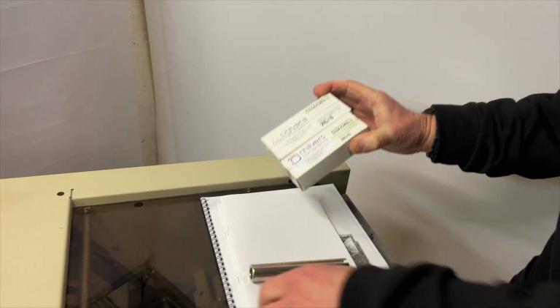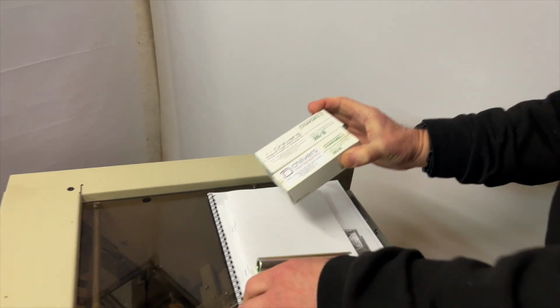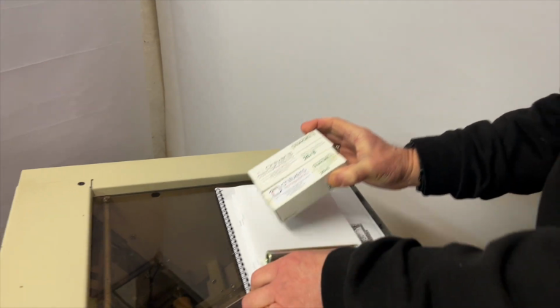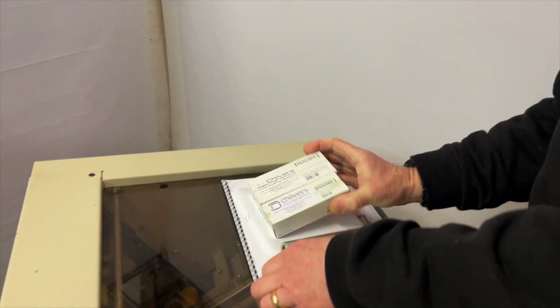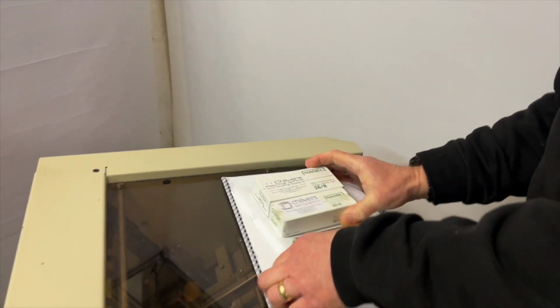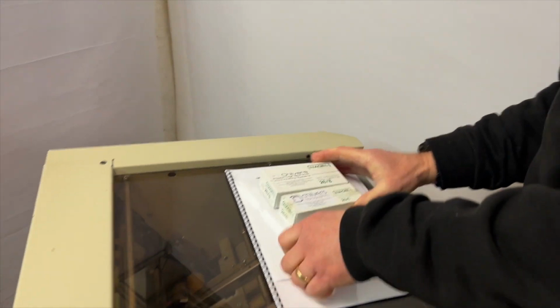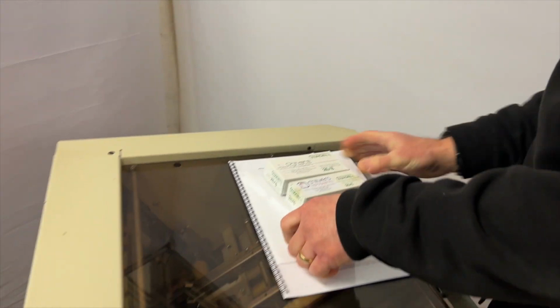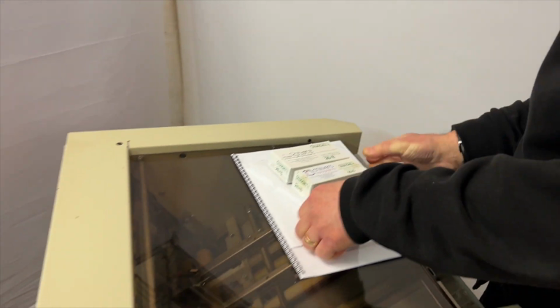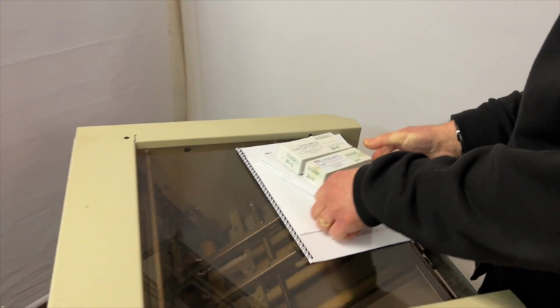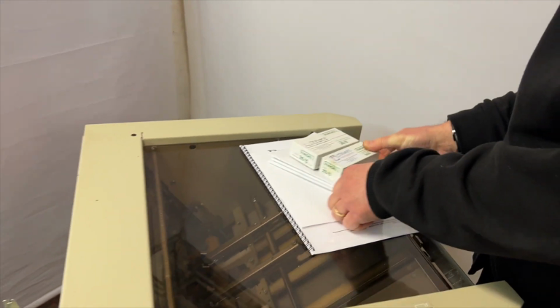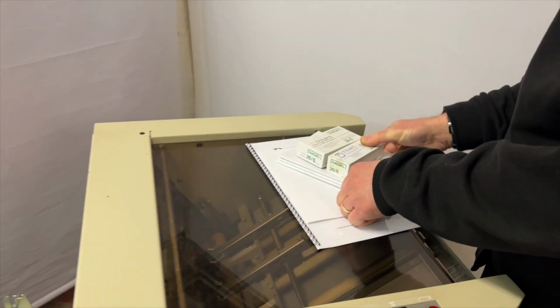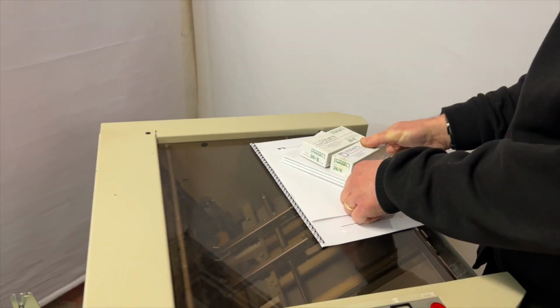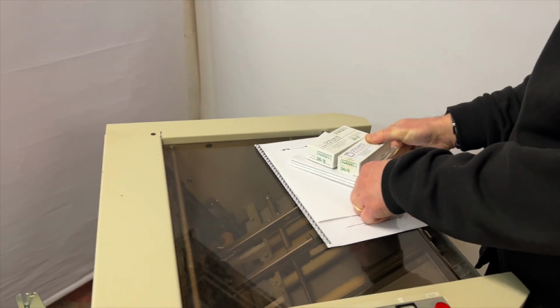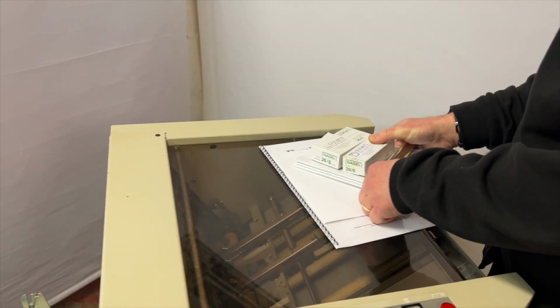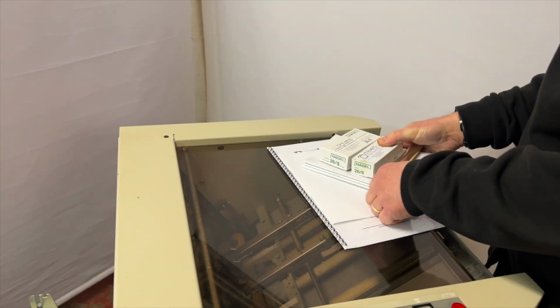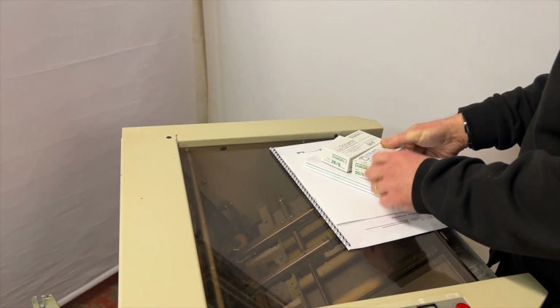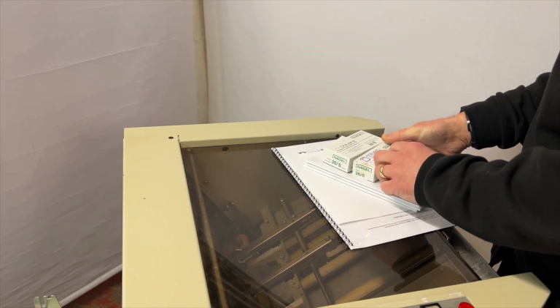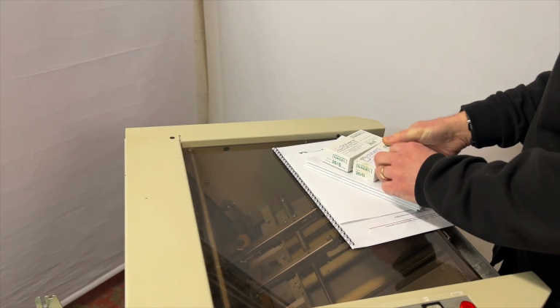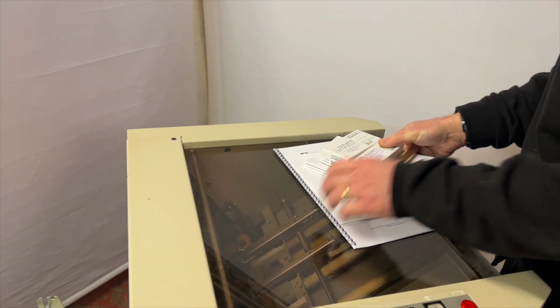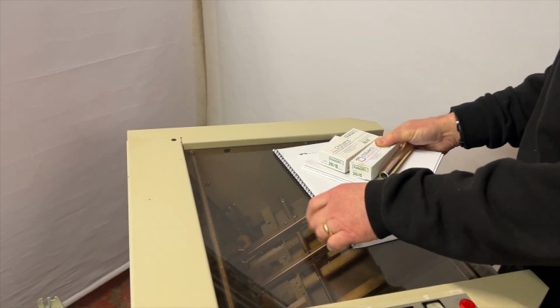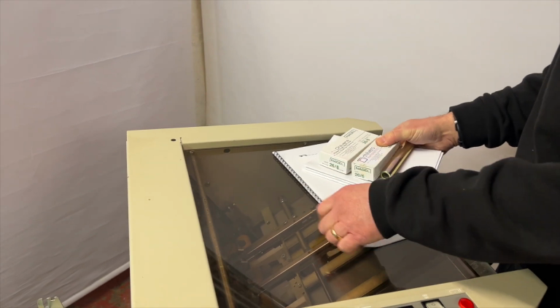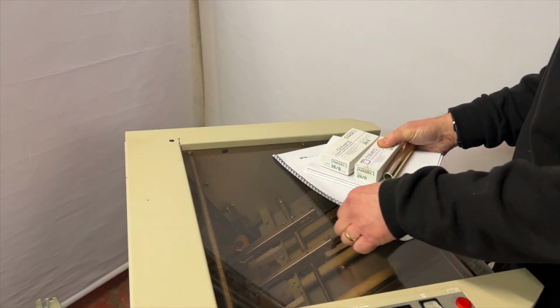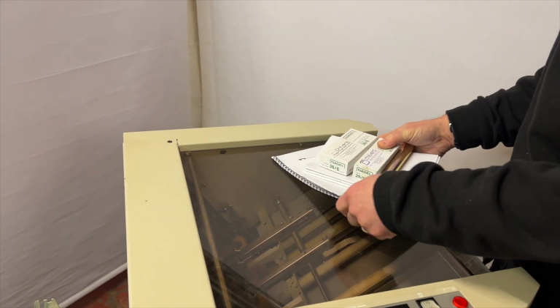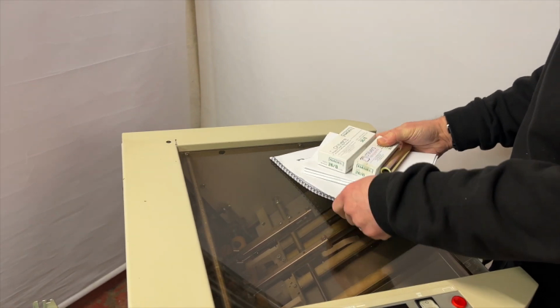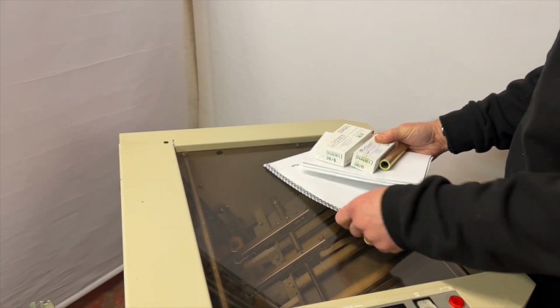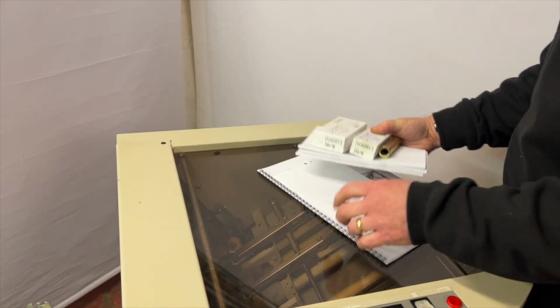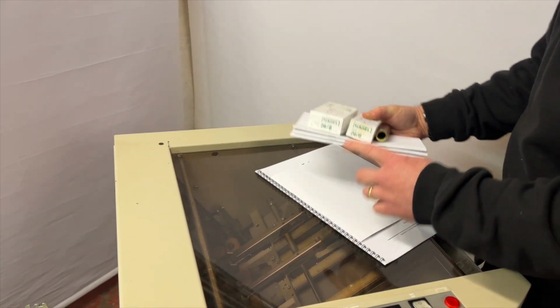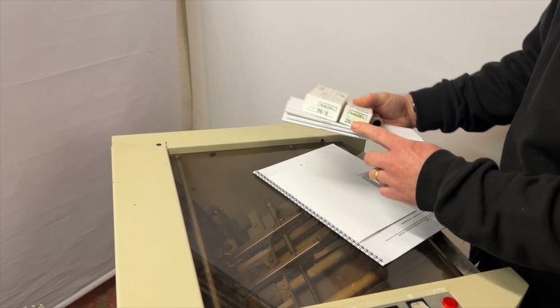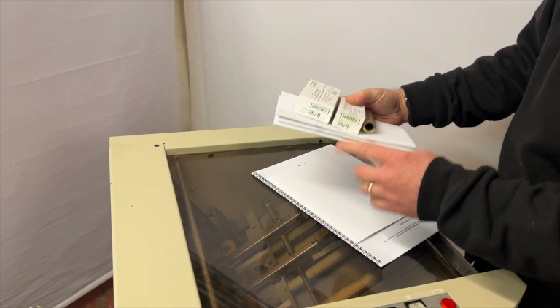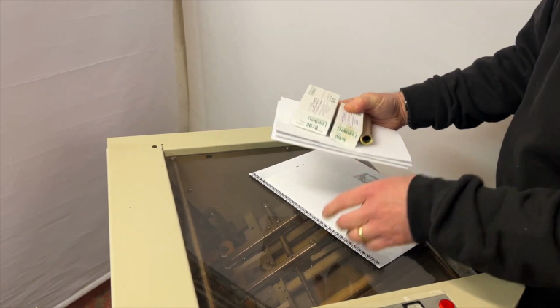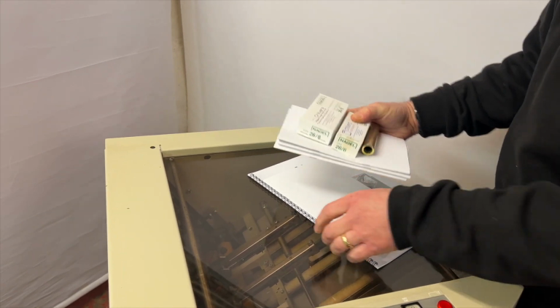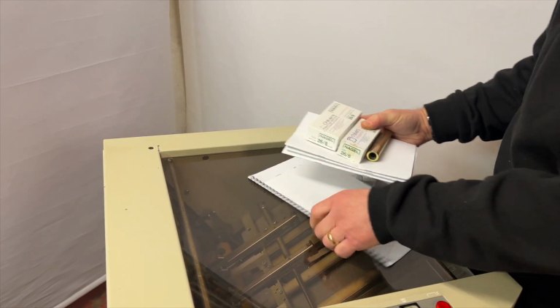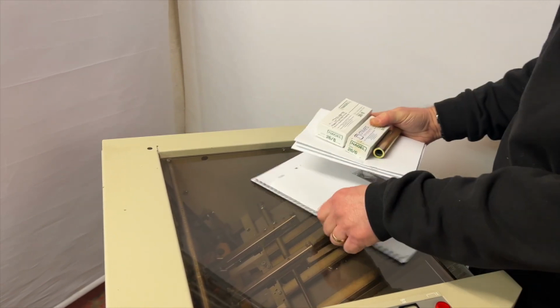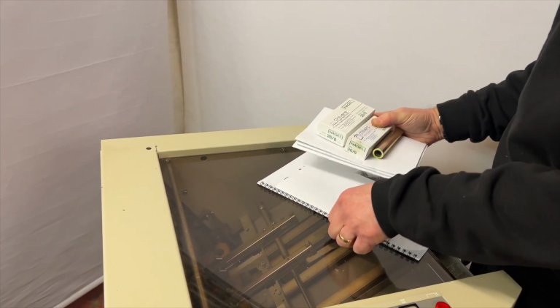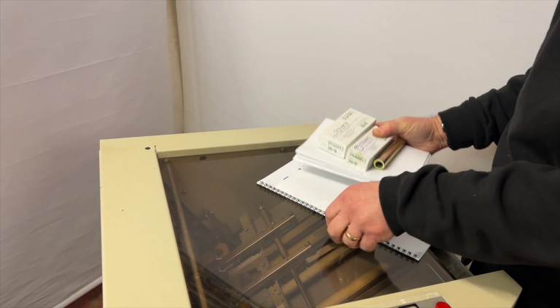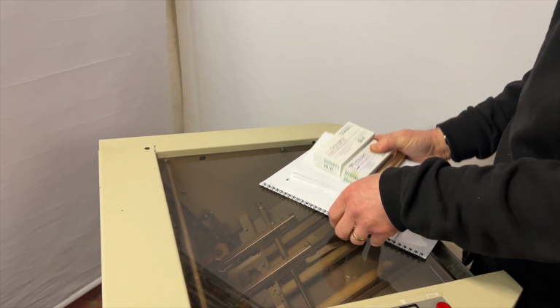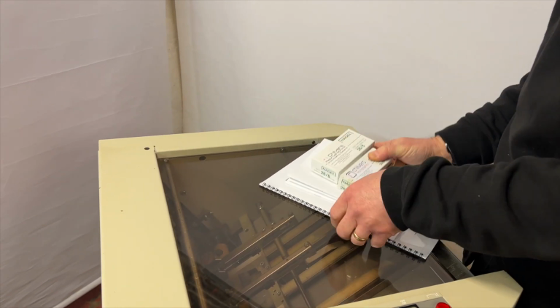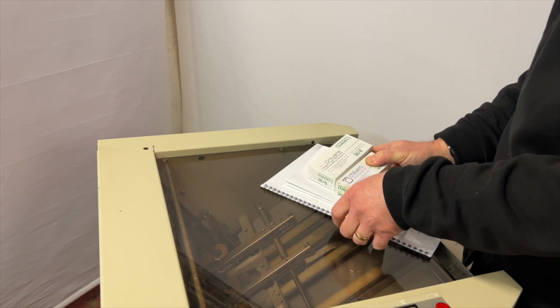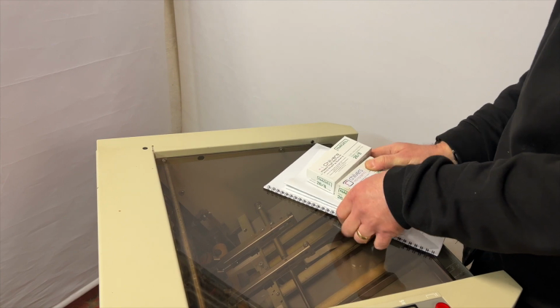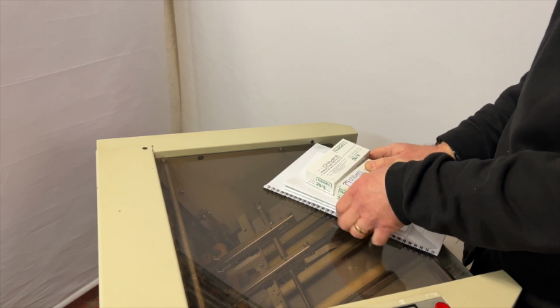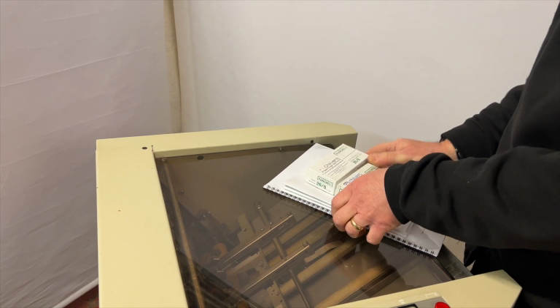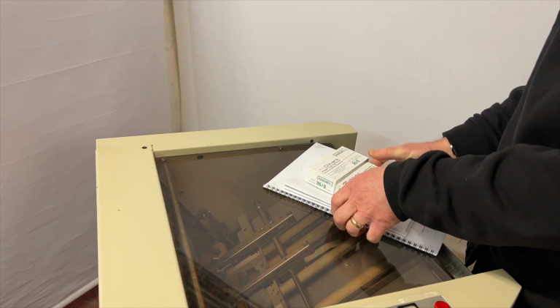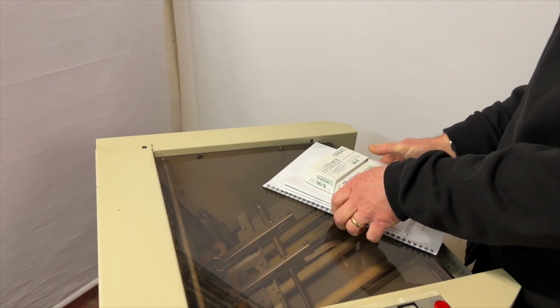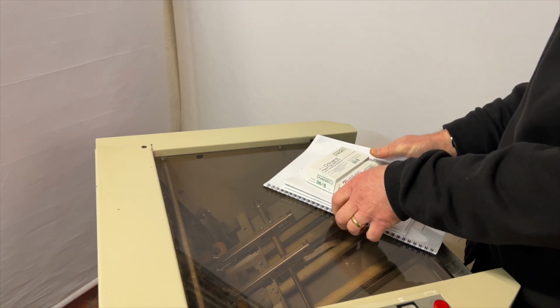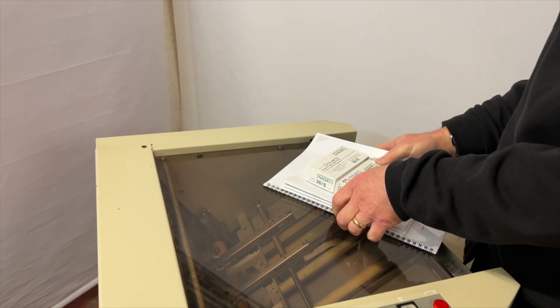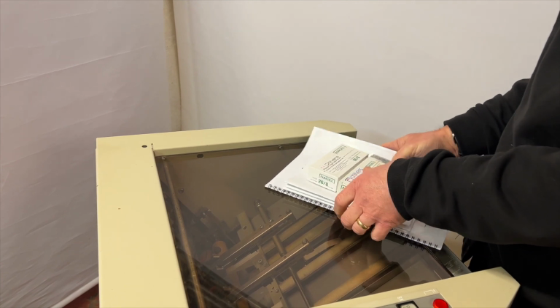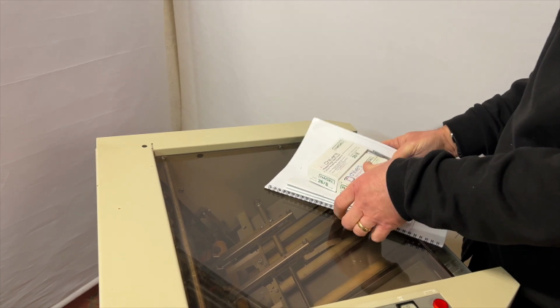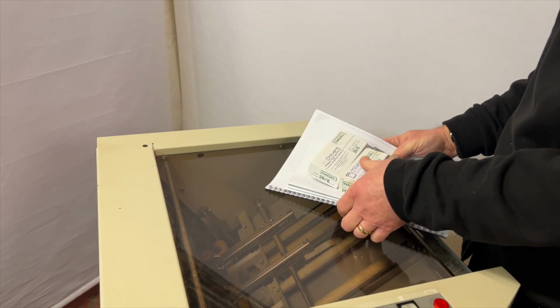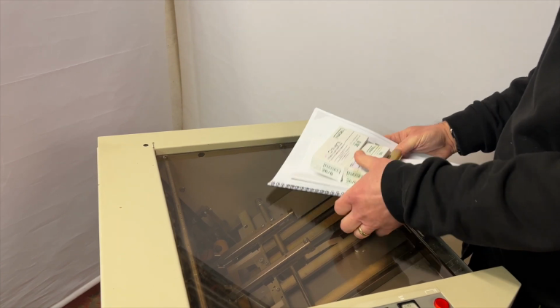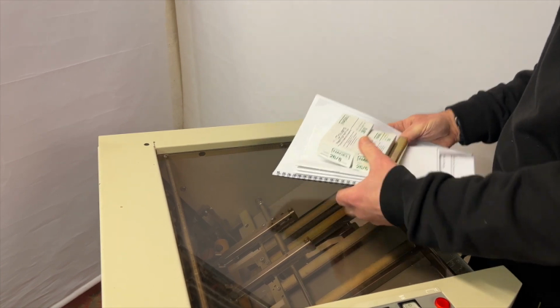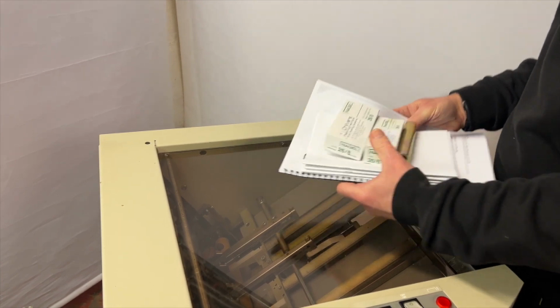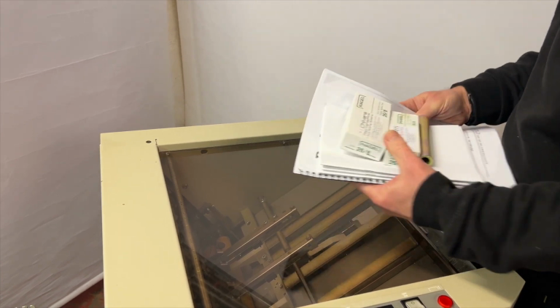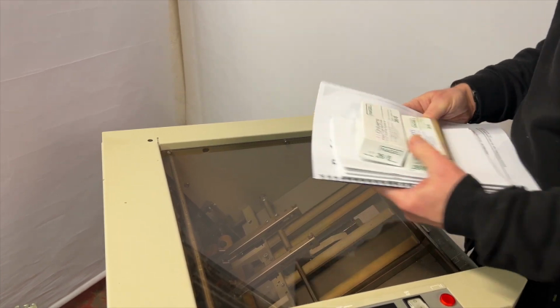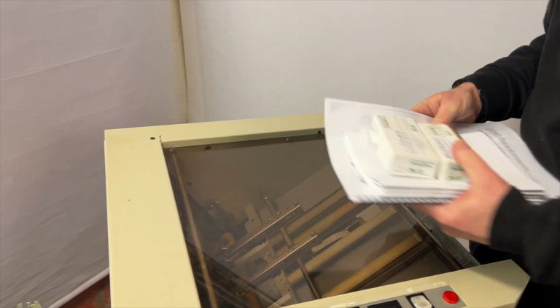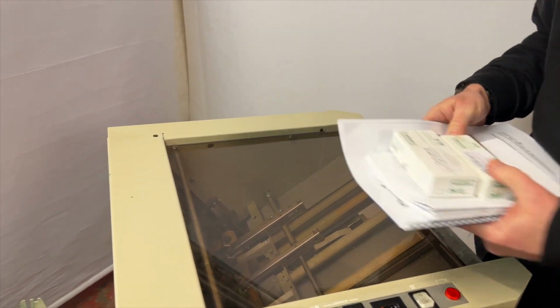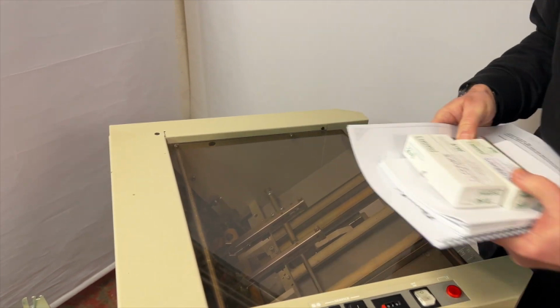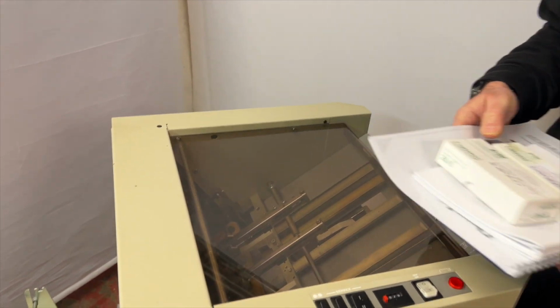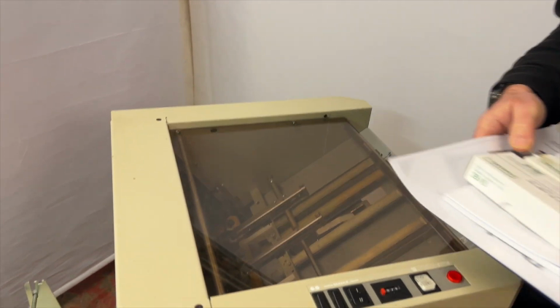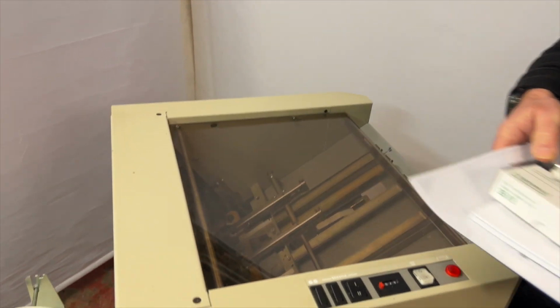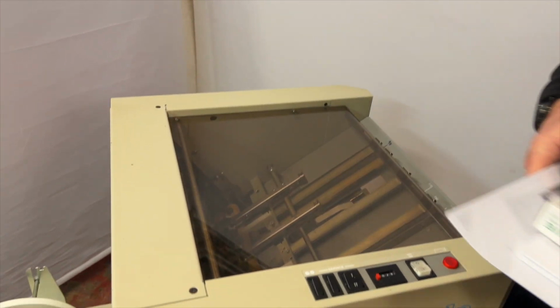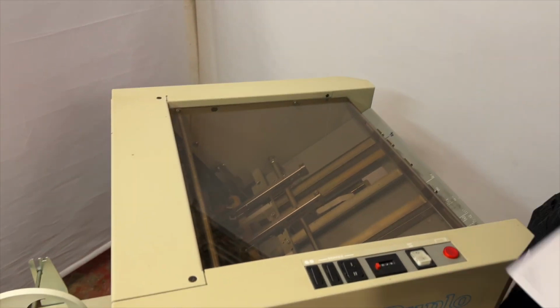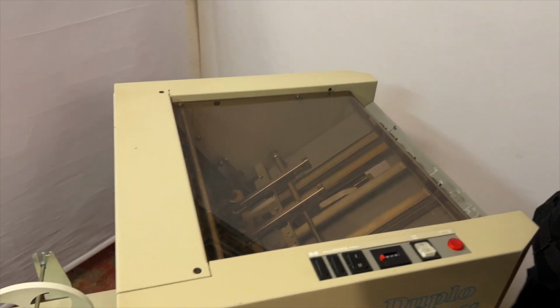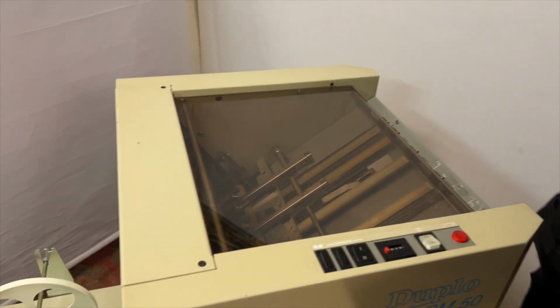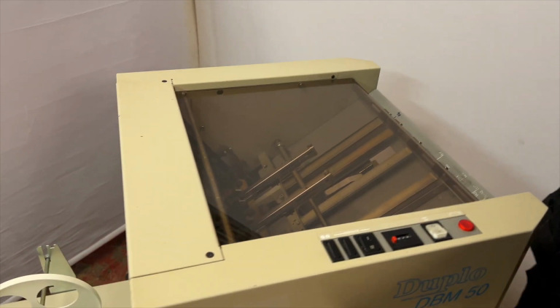It comes with the manual, the tools, and the test booklets. It's just been through our workshop so it's been fully serviced and tested.